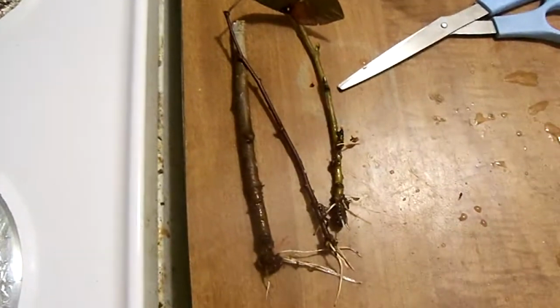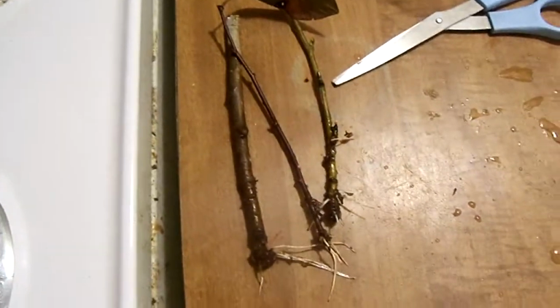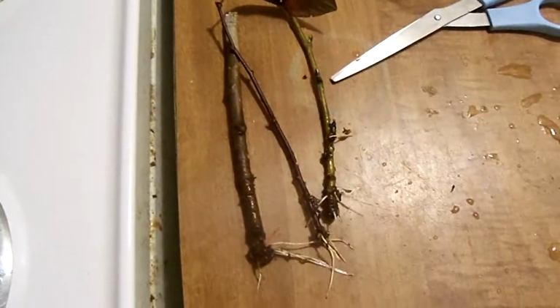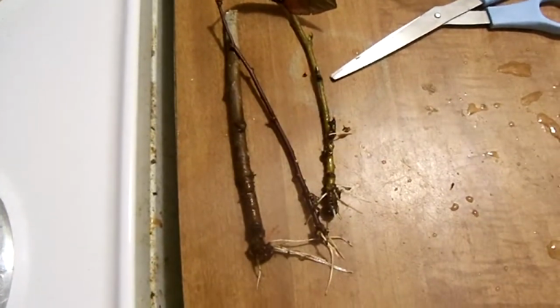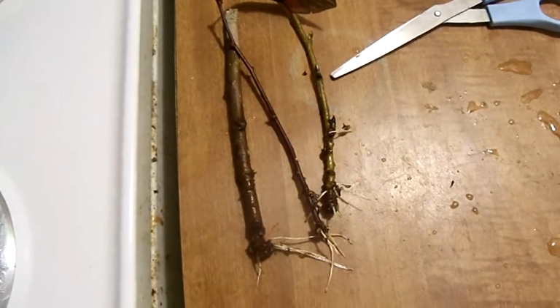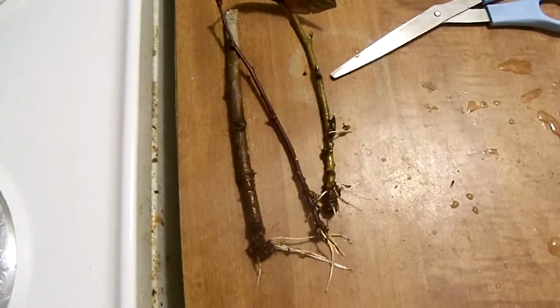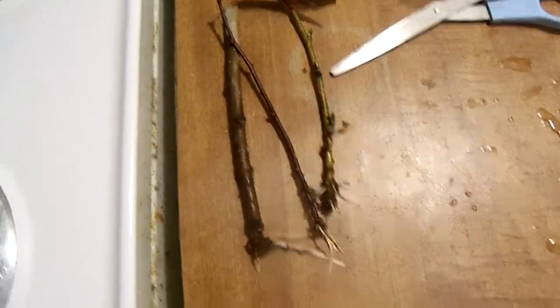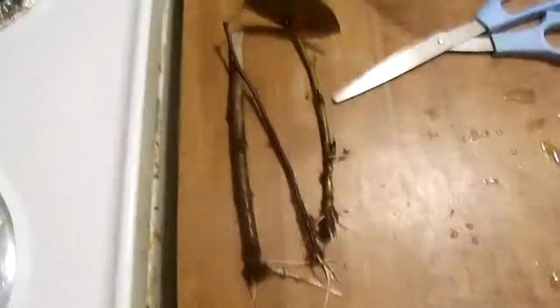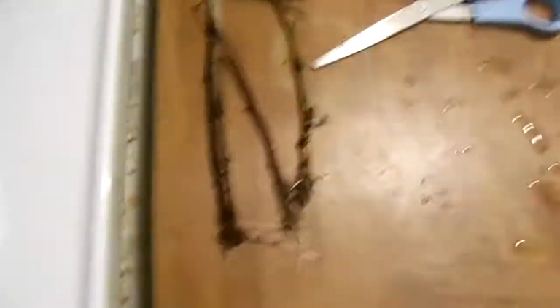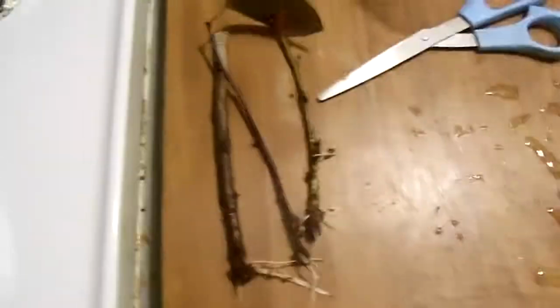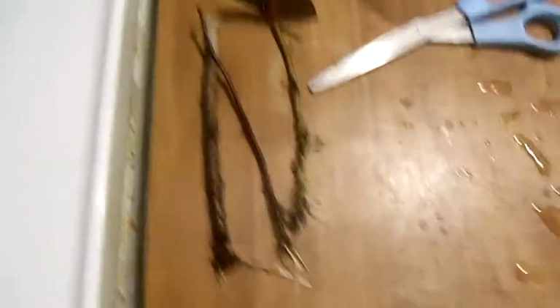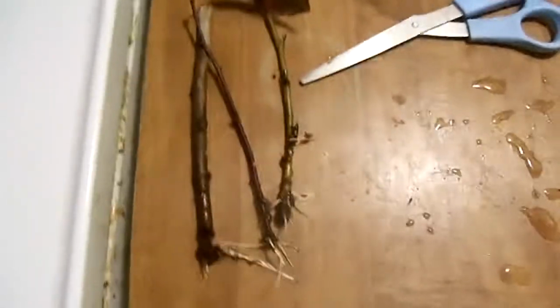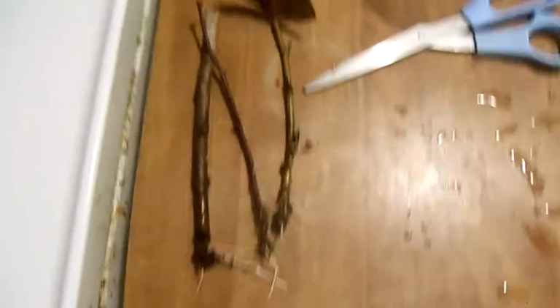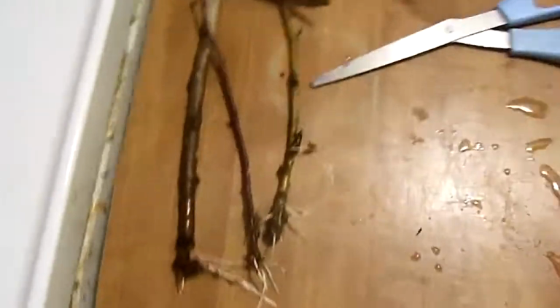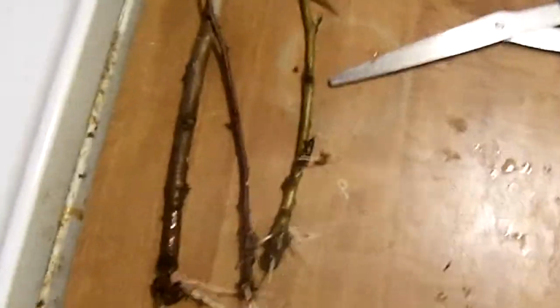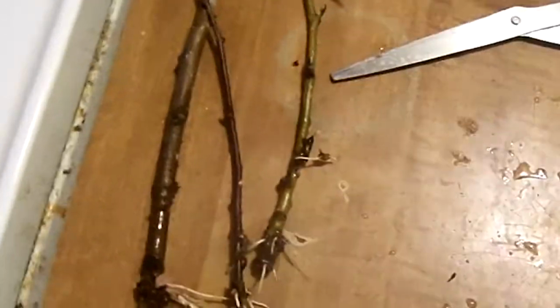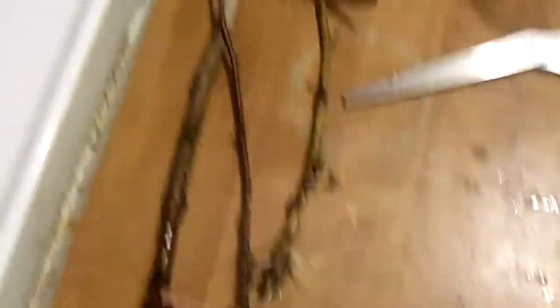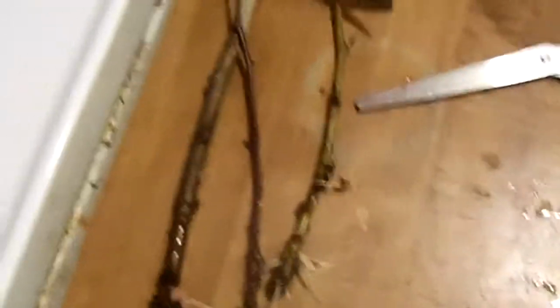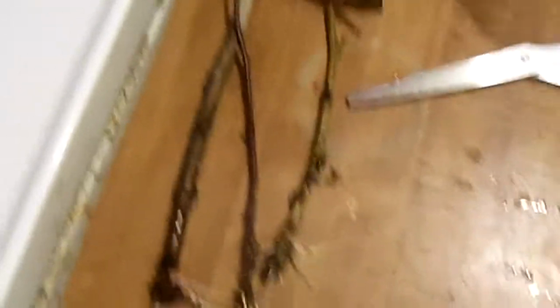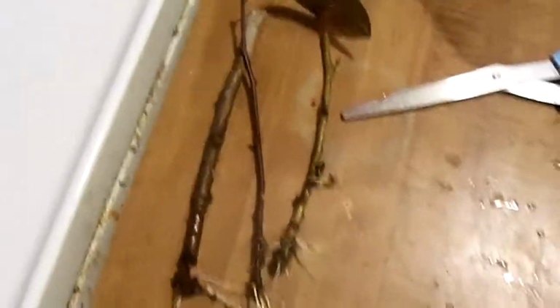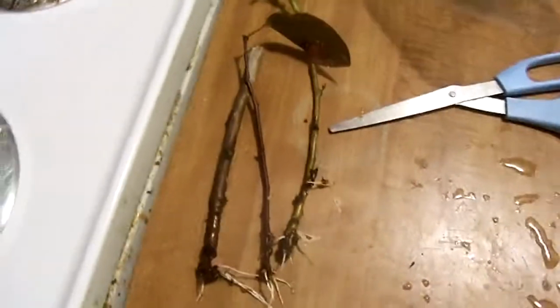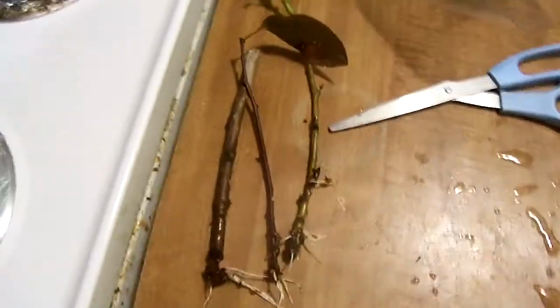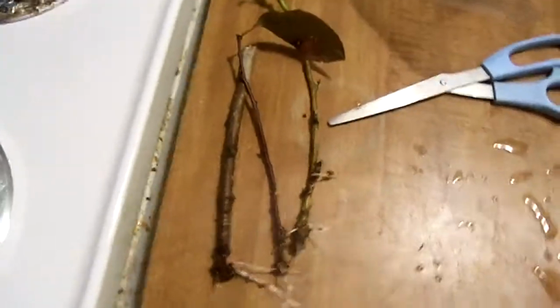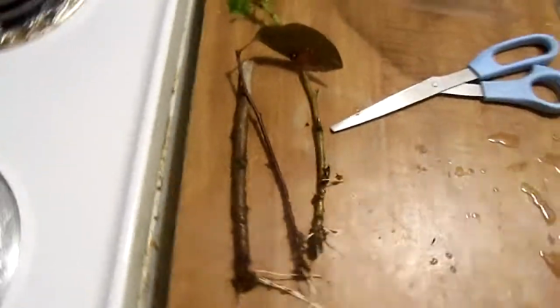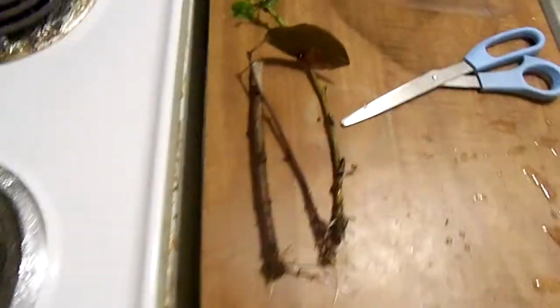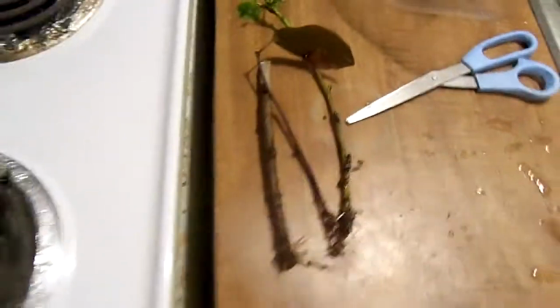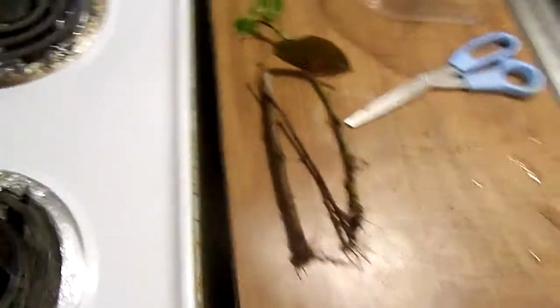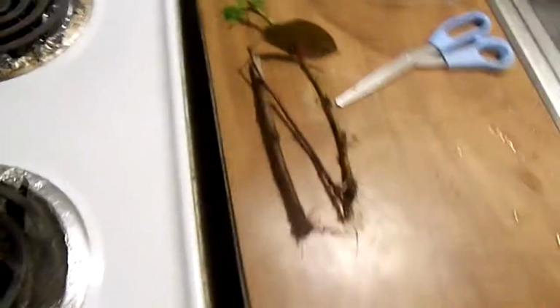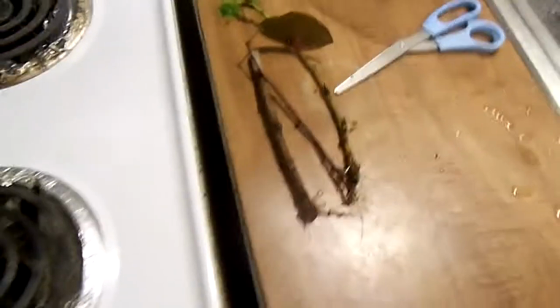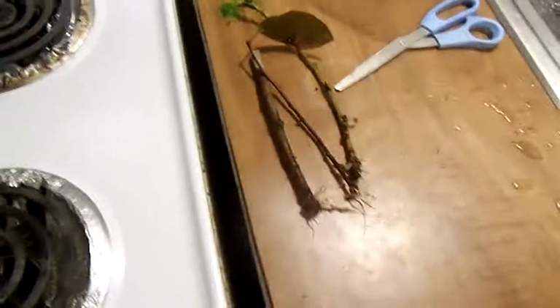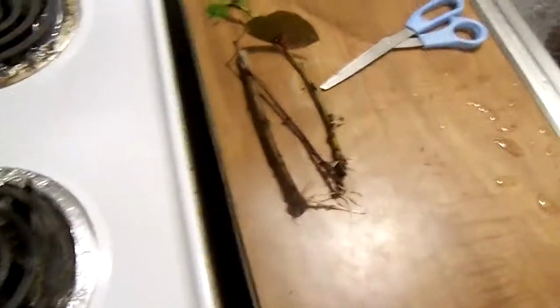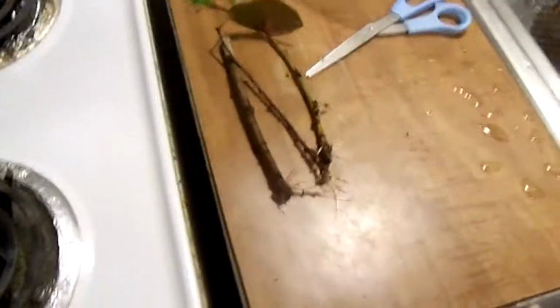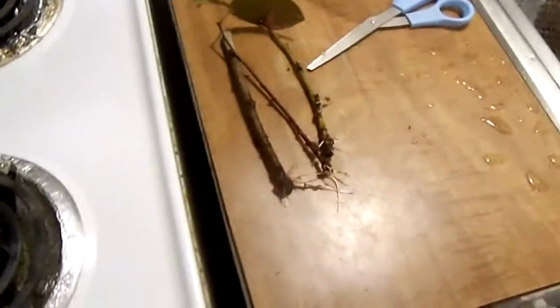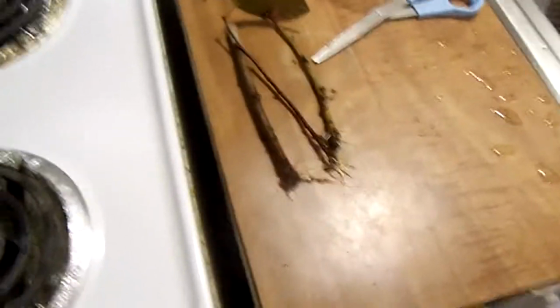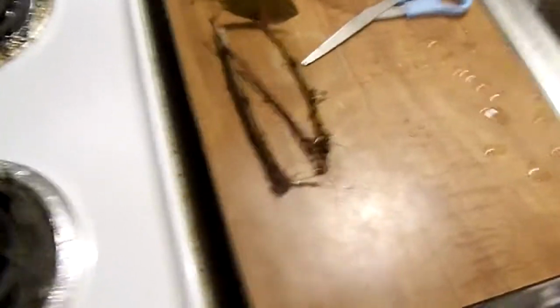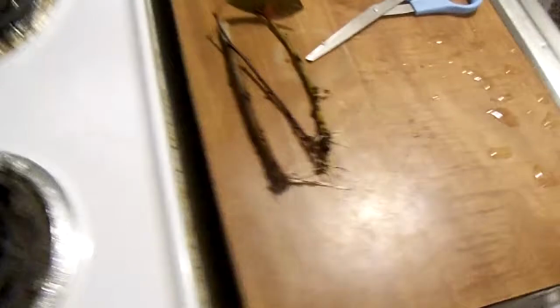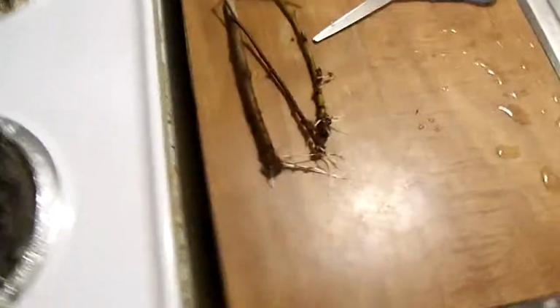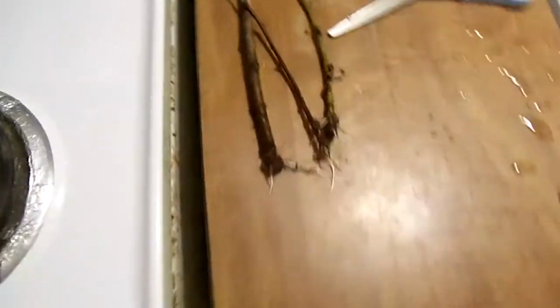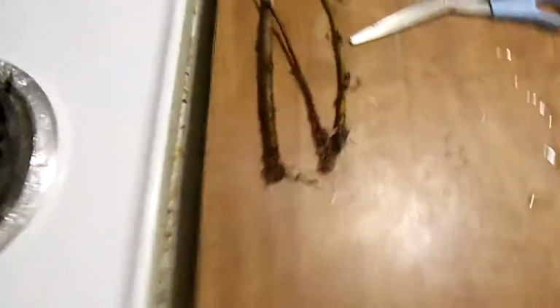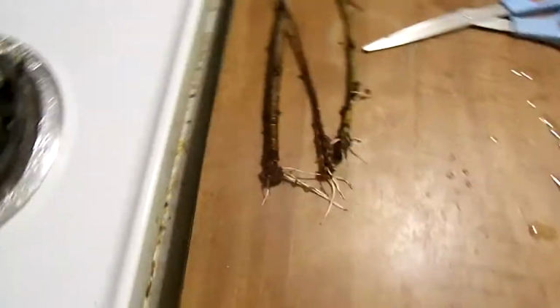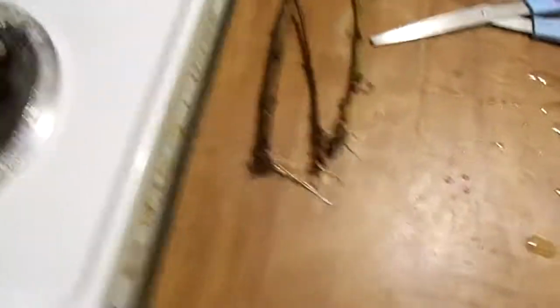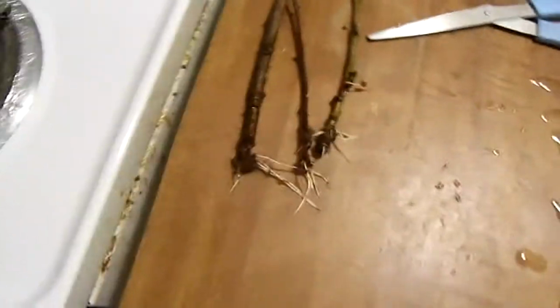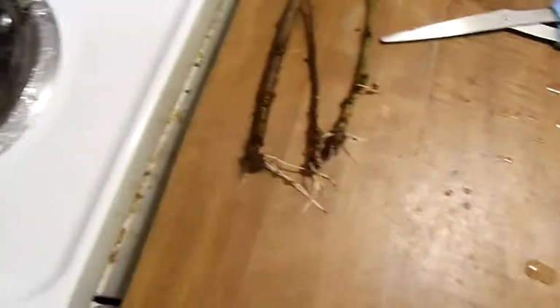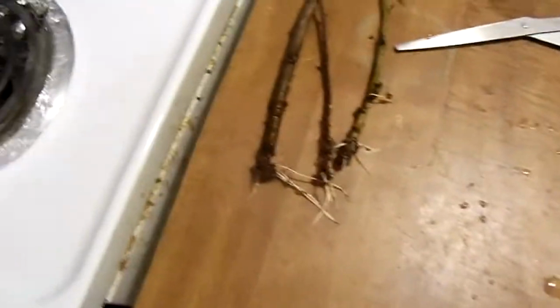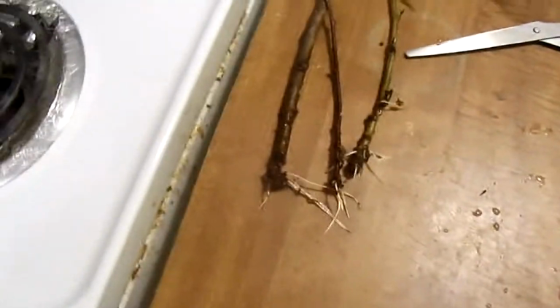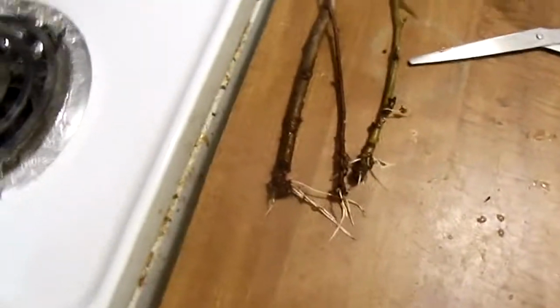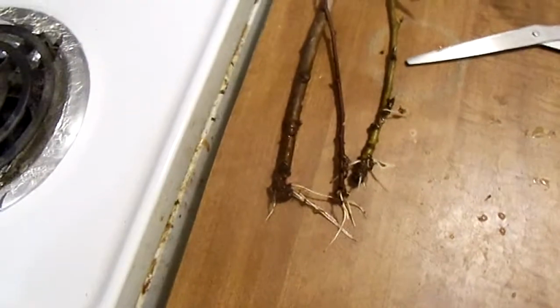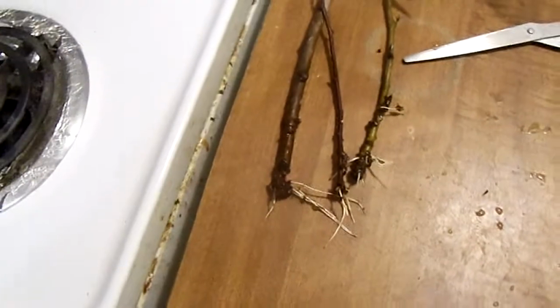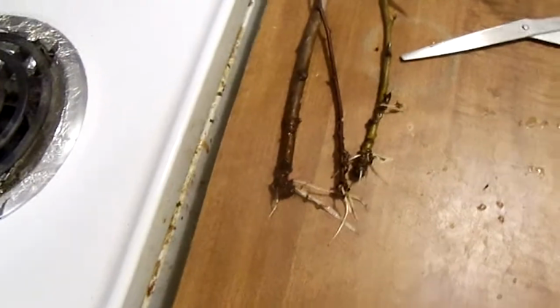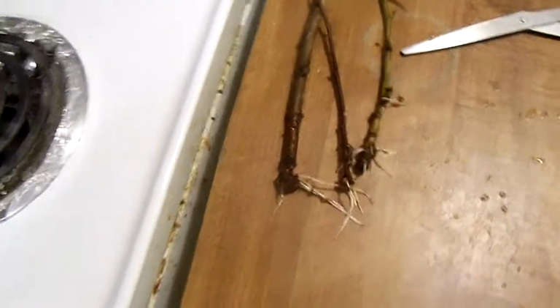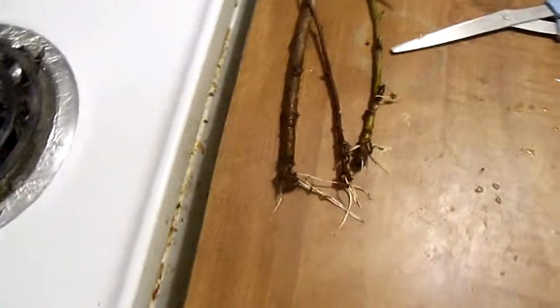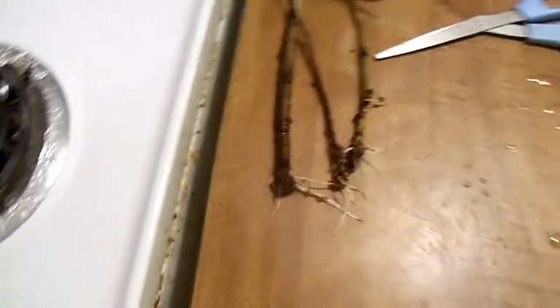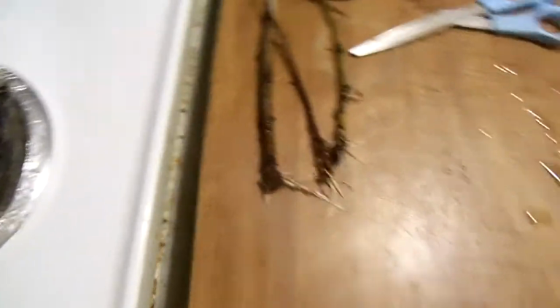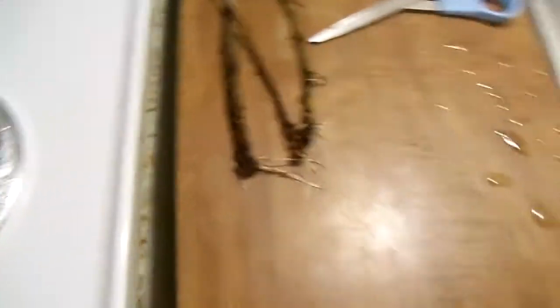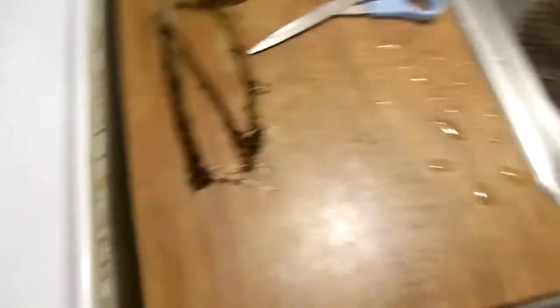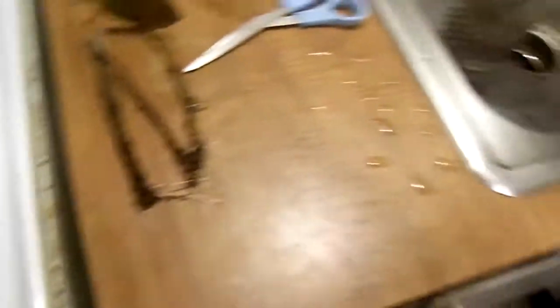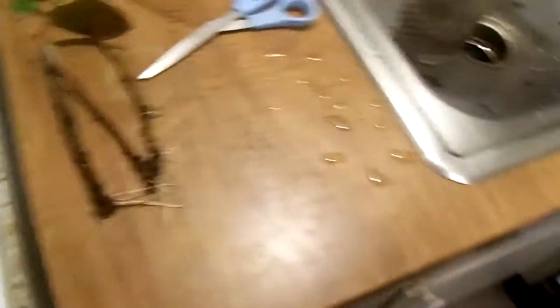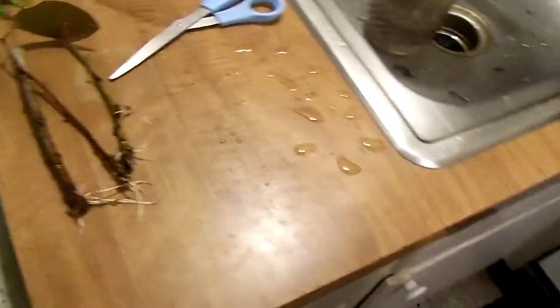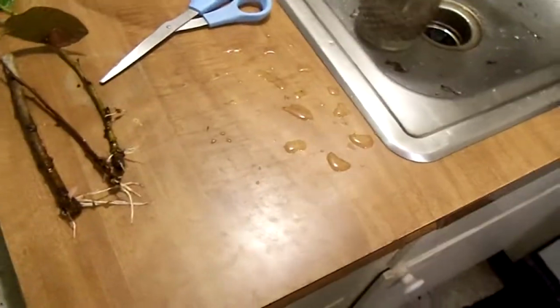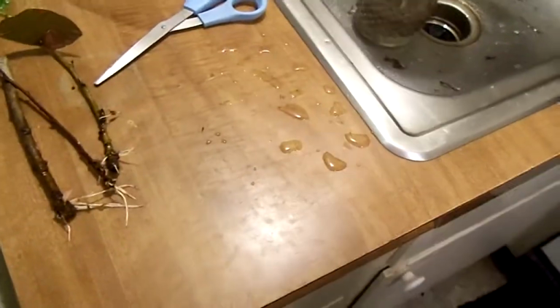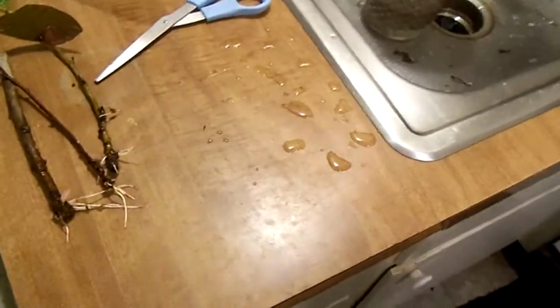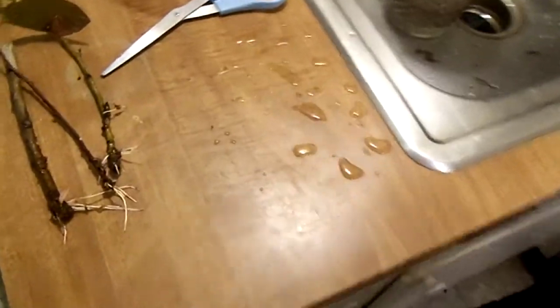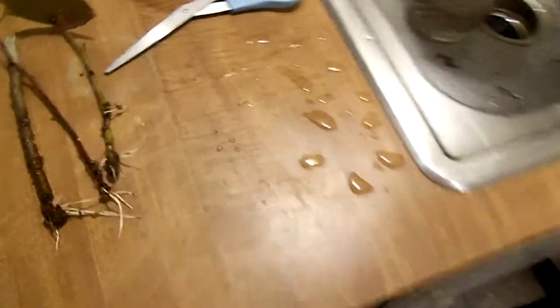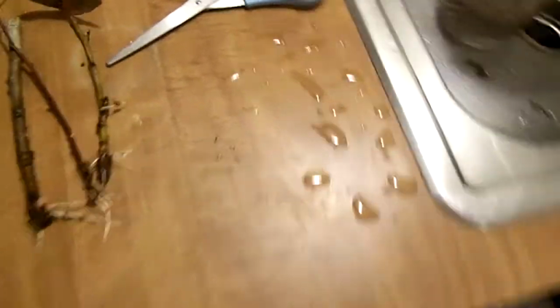Hi folks, Brian Smith here. We're going to do another update. We got three more cuttings that have a really good root system on.